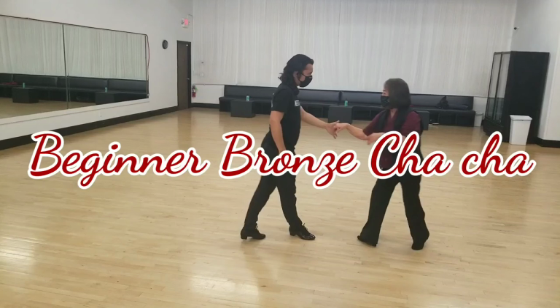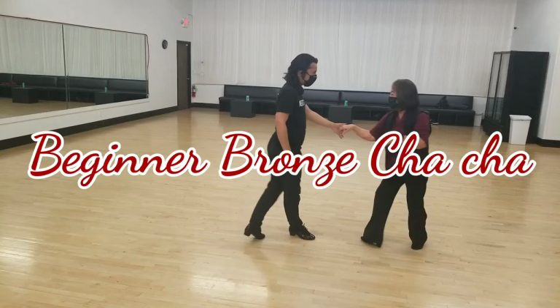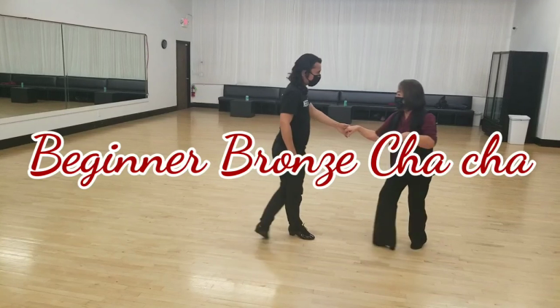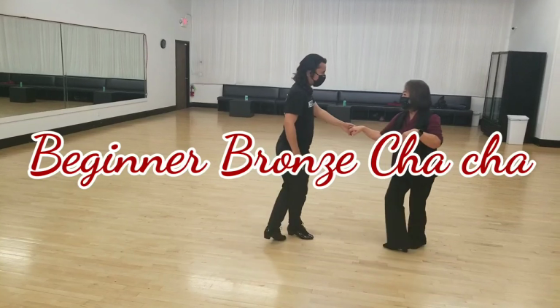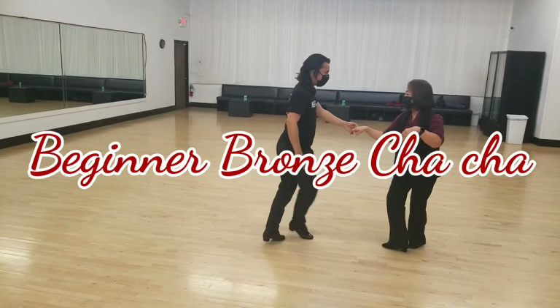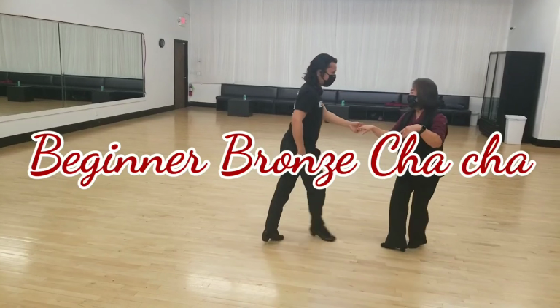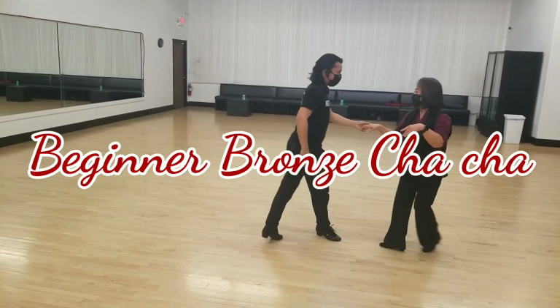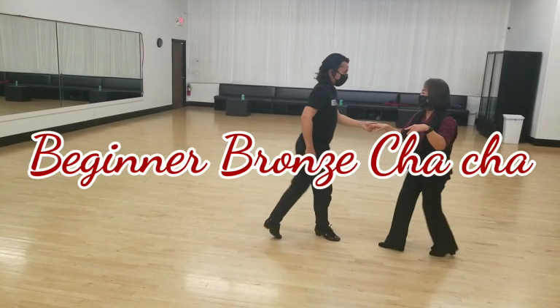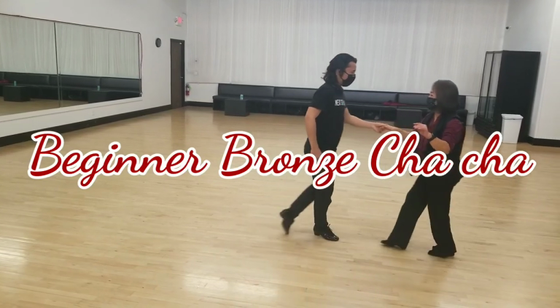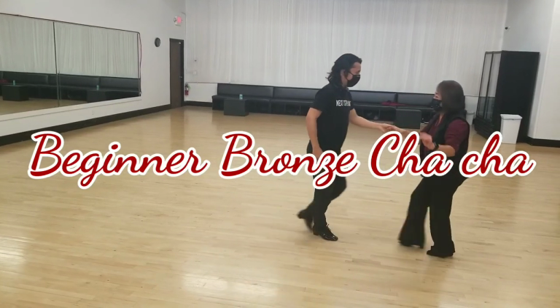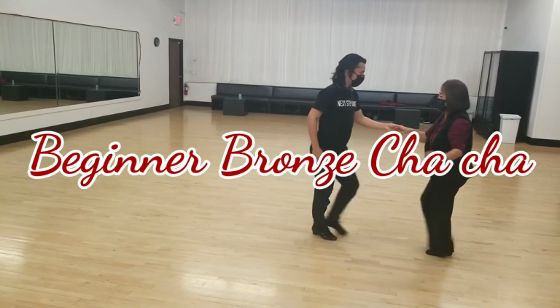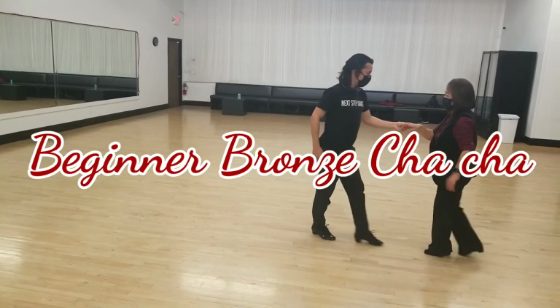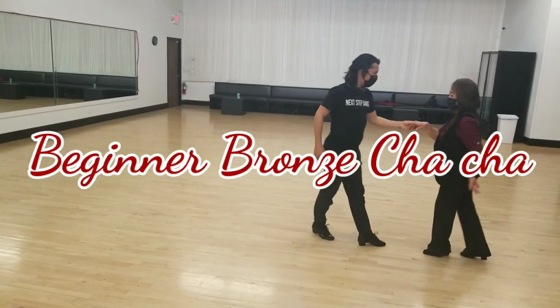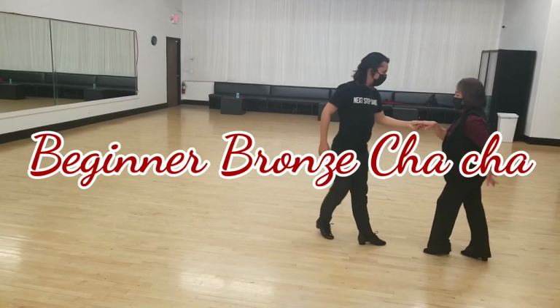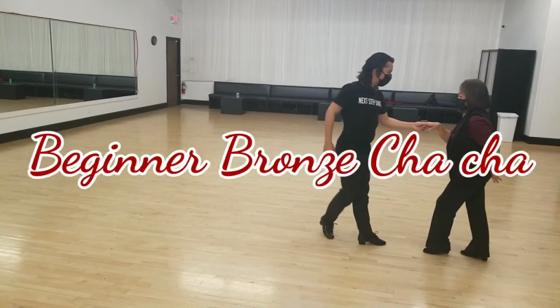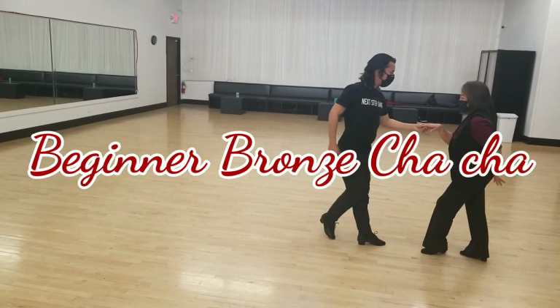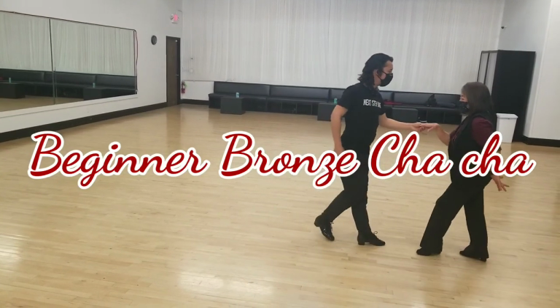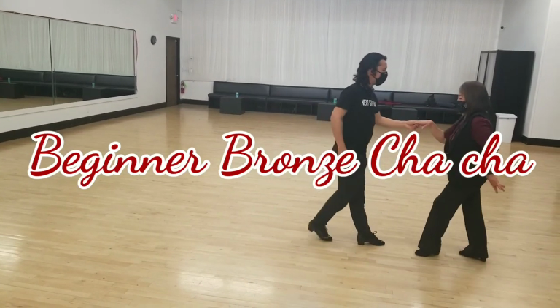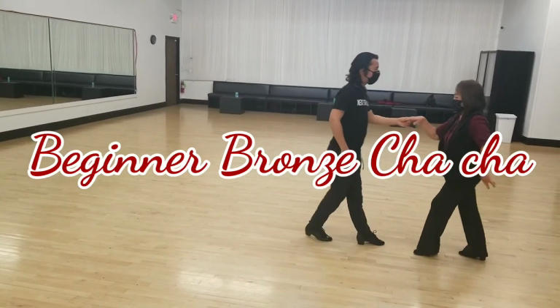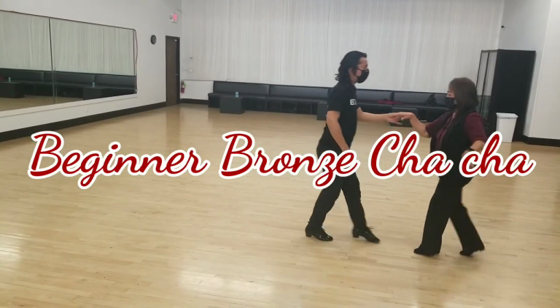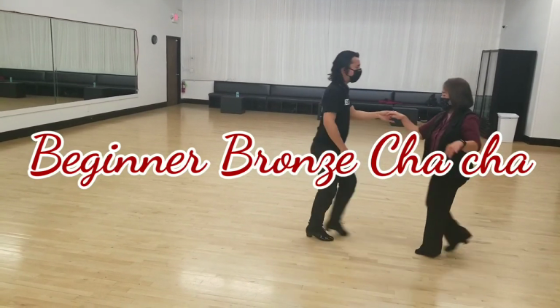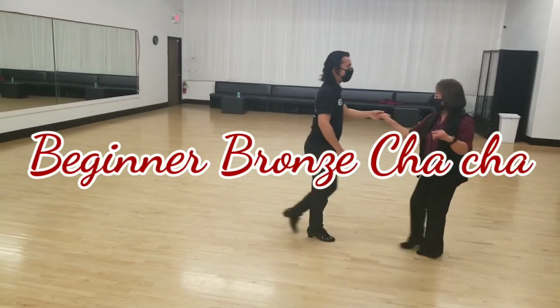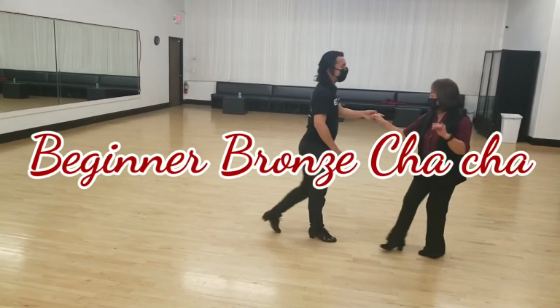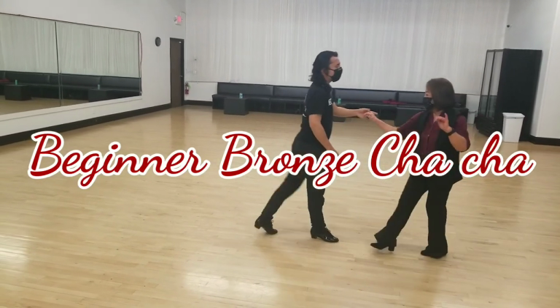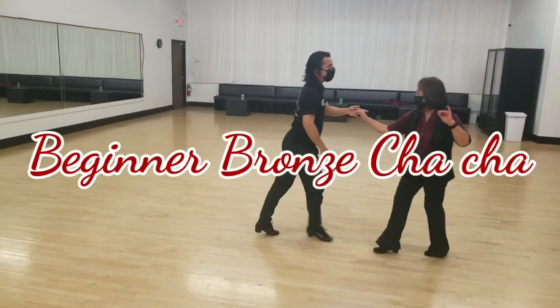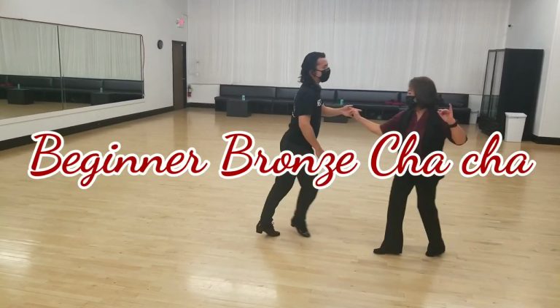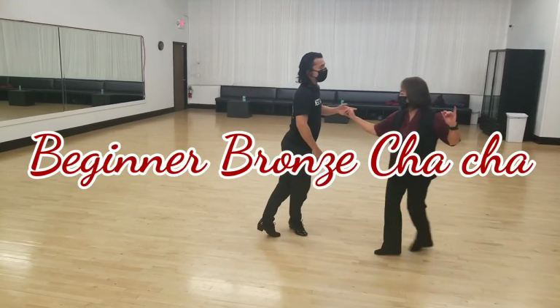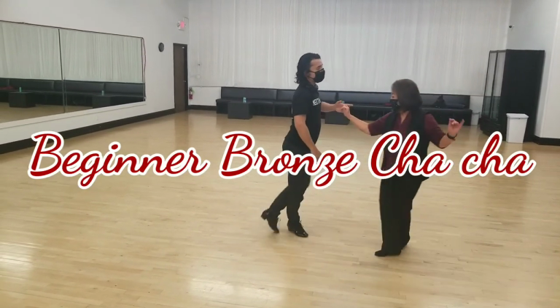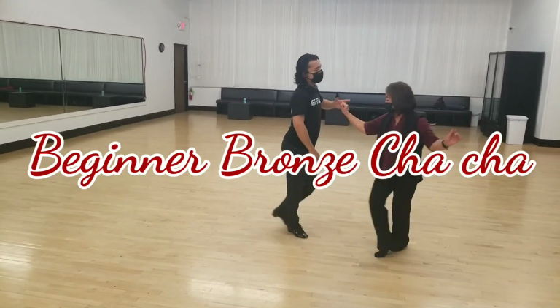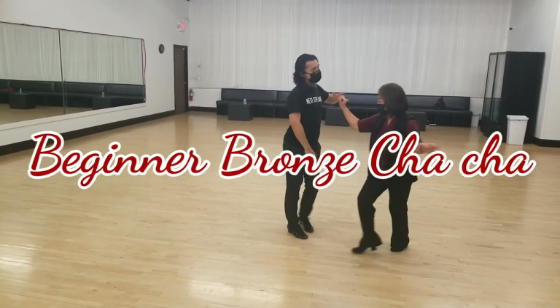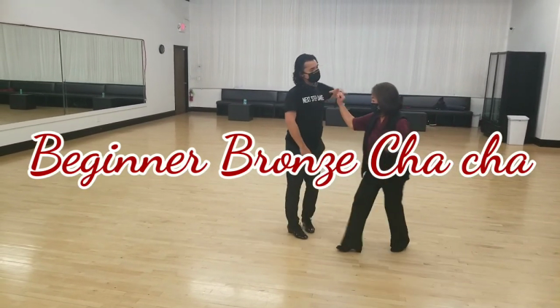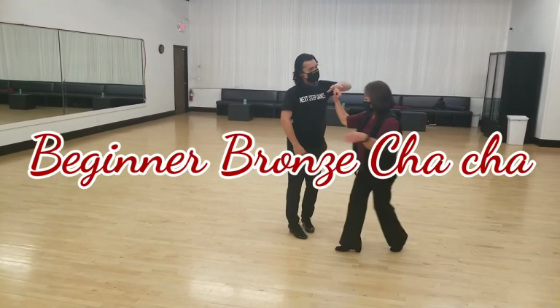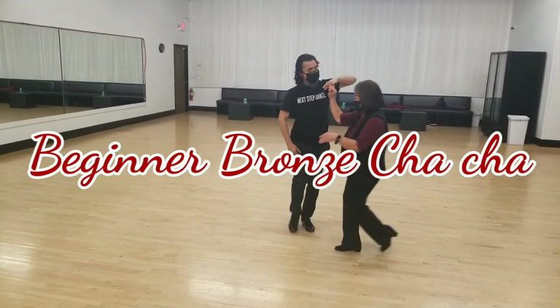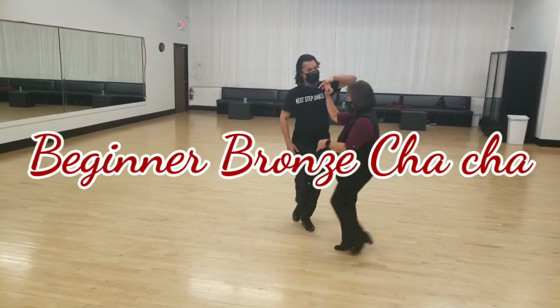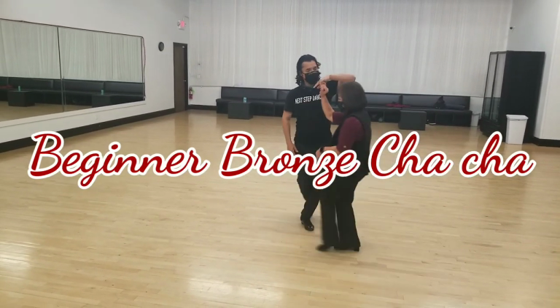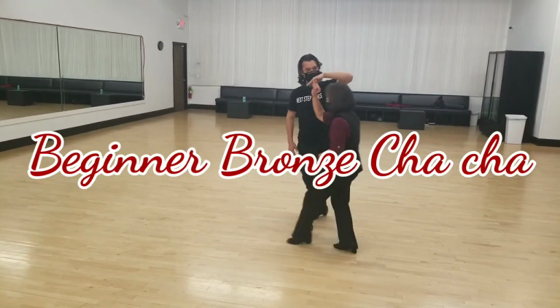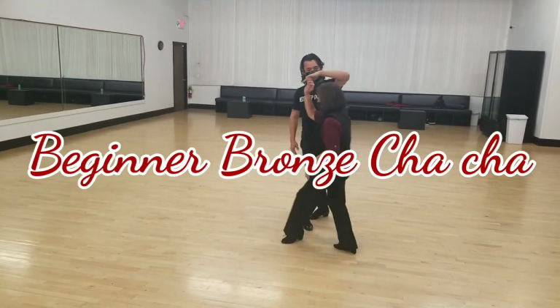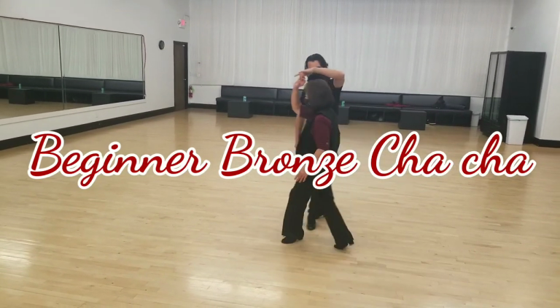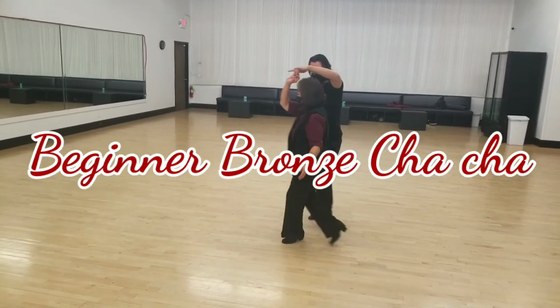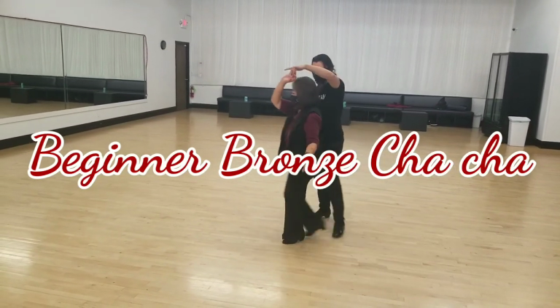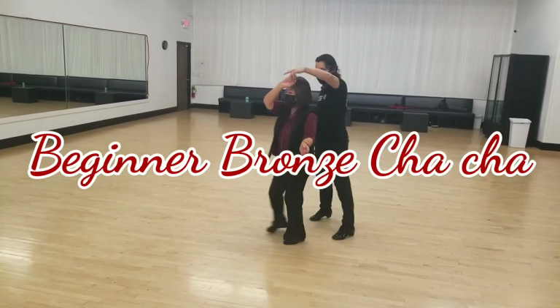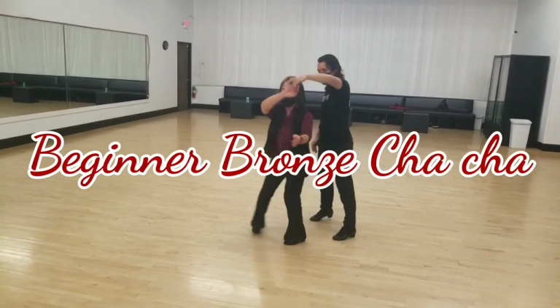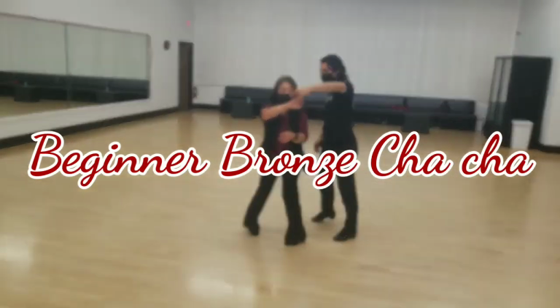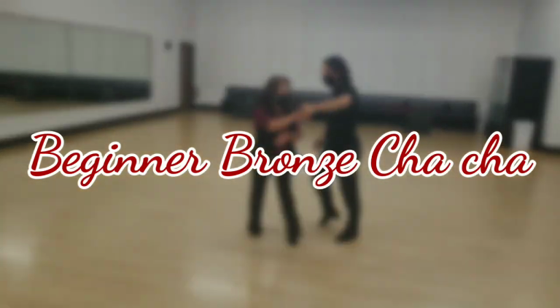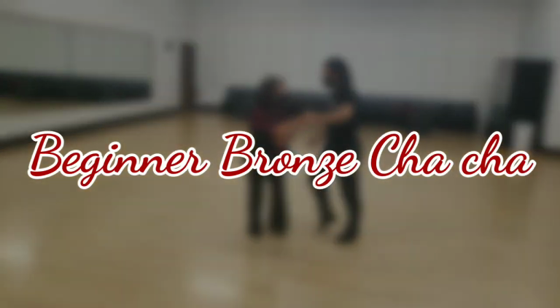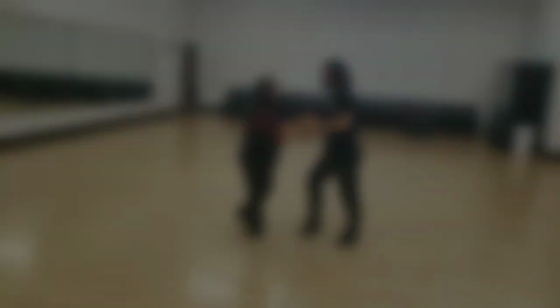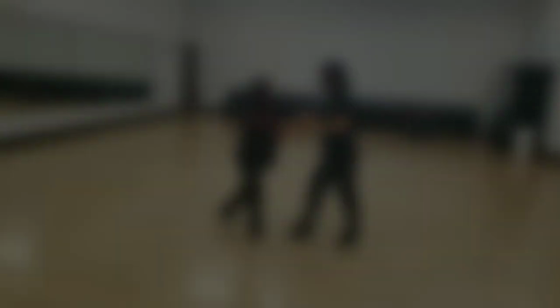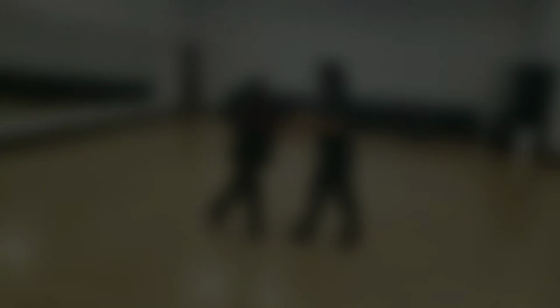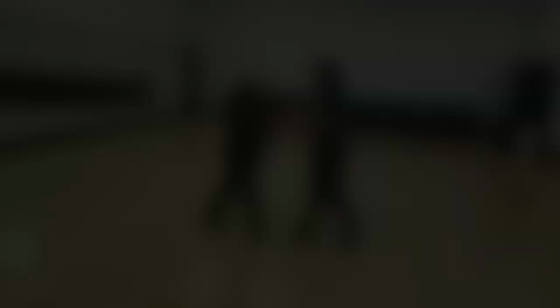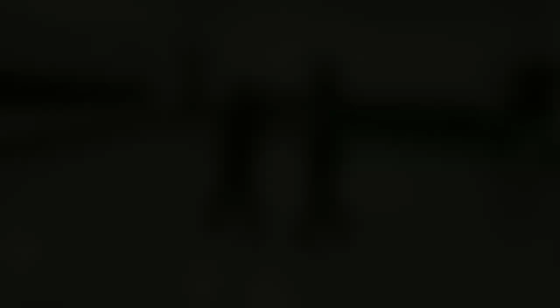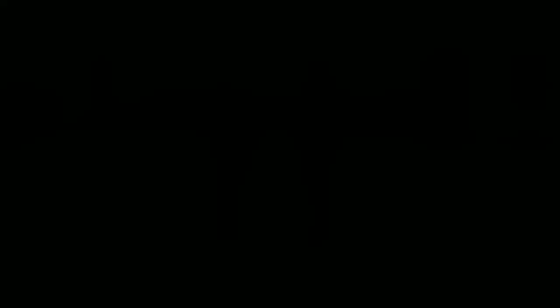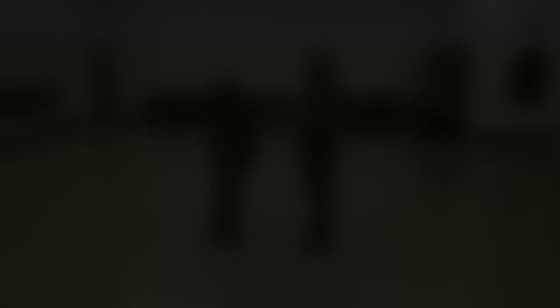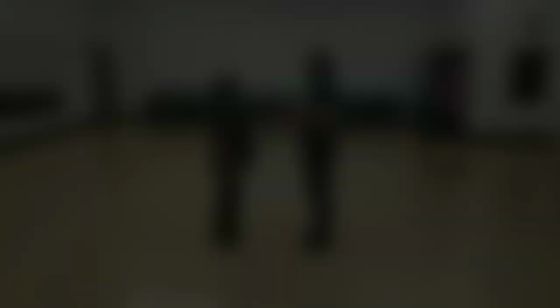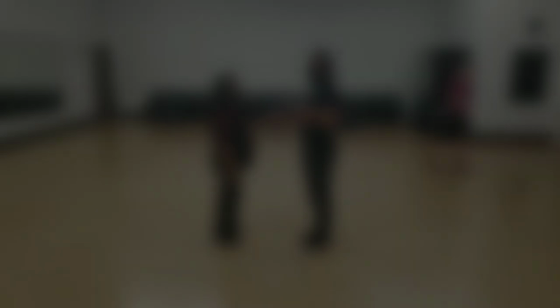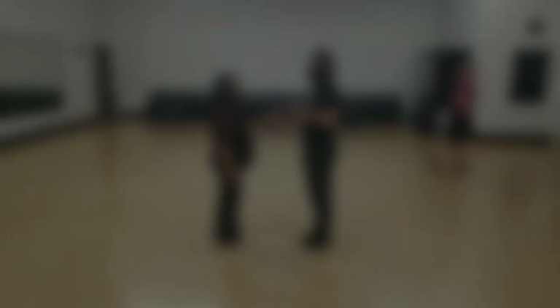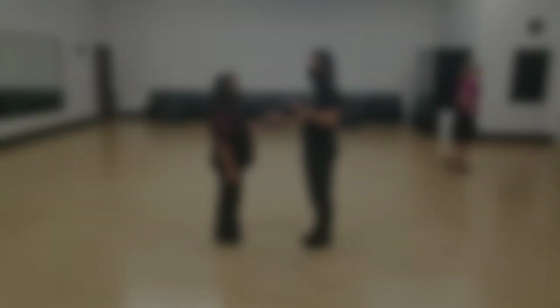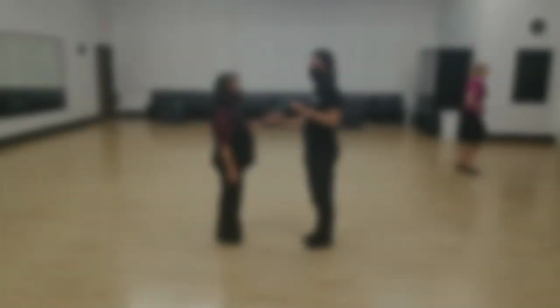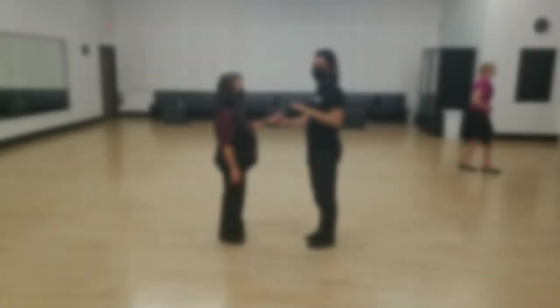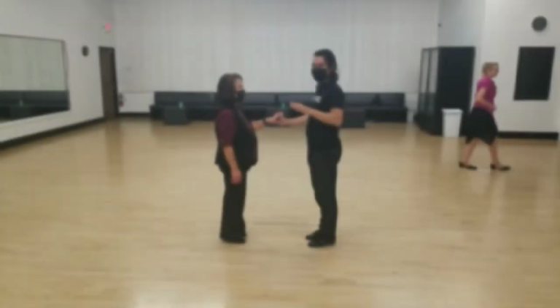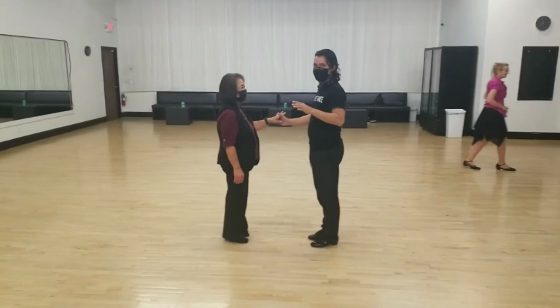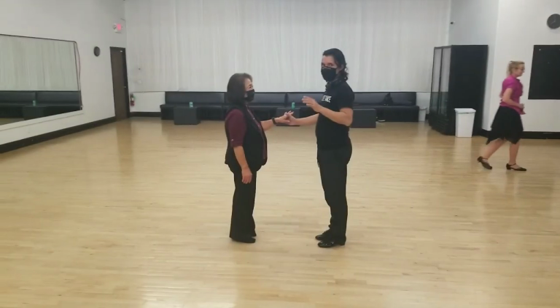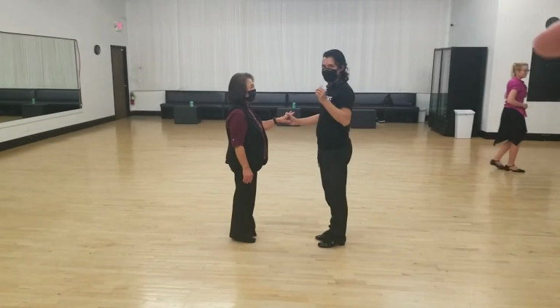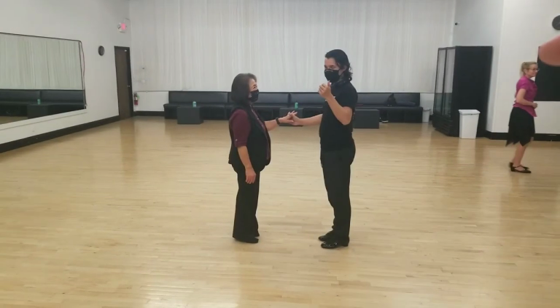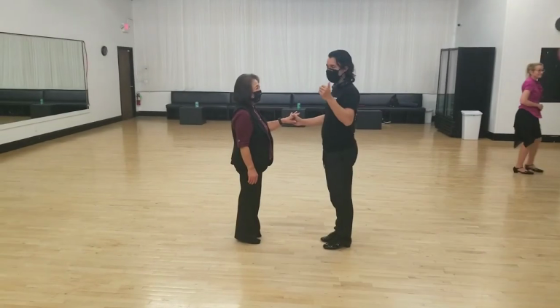Cha-cha-cha, two, three, cha-cha-cha. The lady walk, cha-cha whole thing, okay.